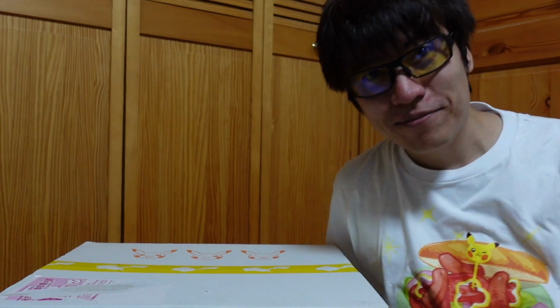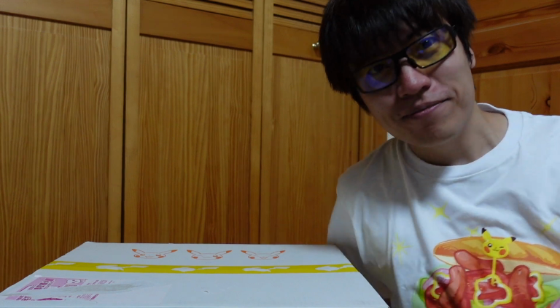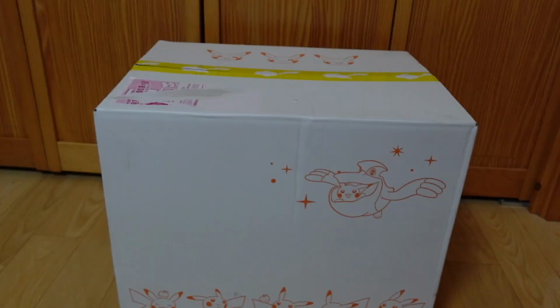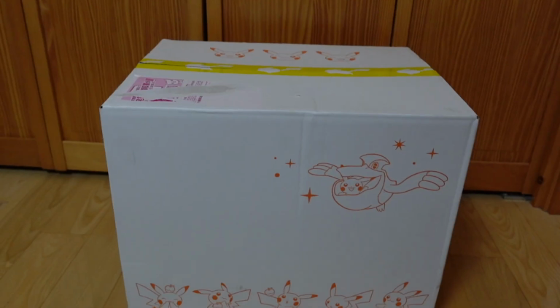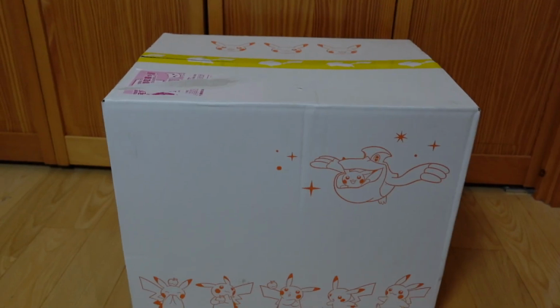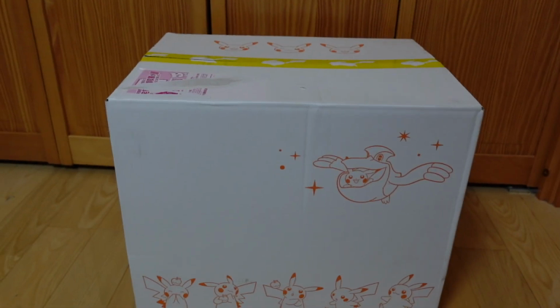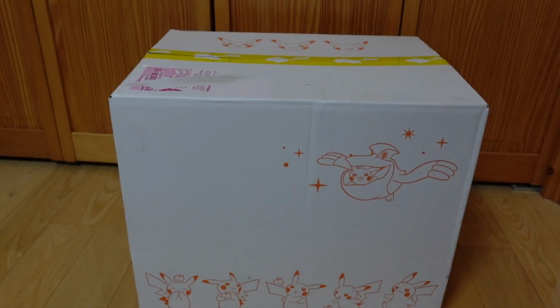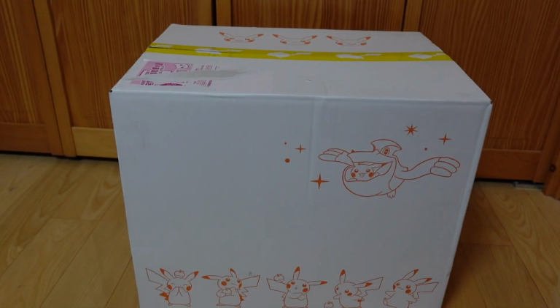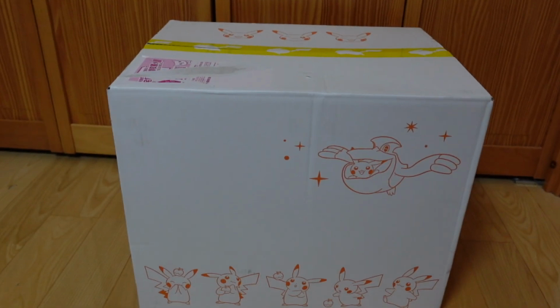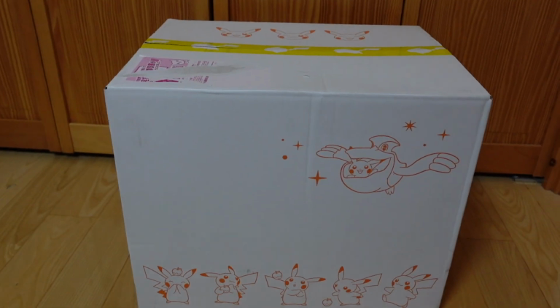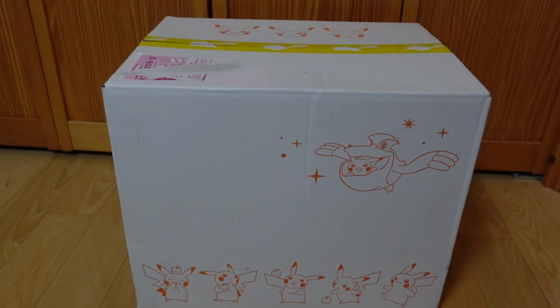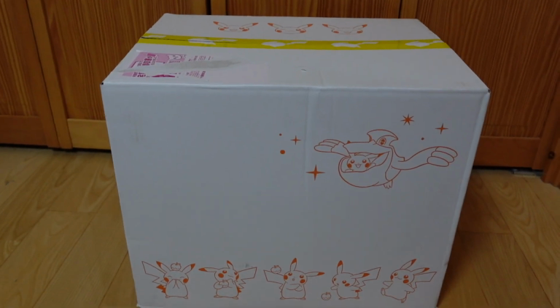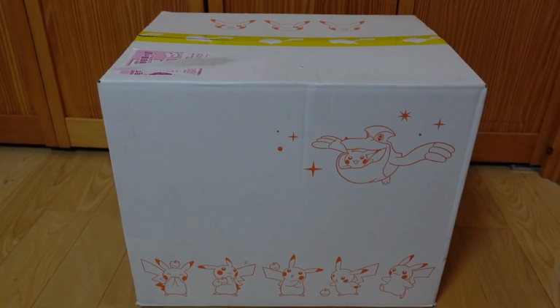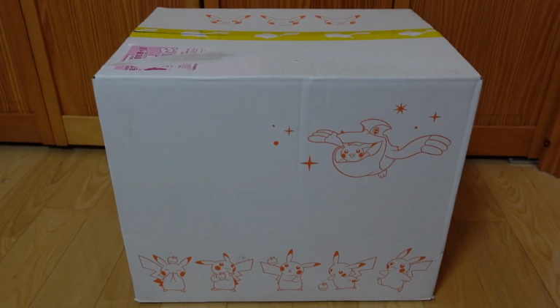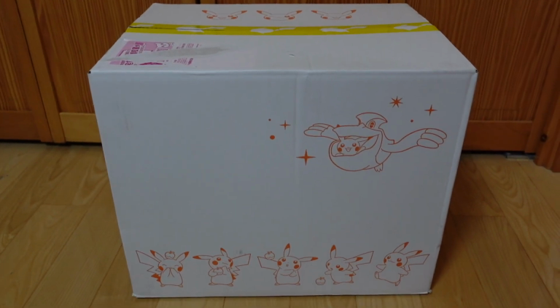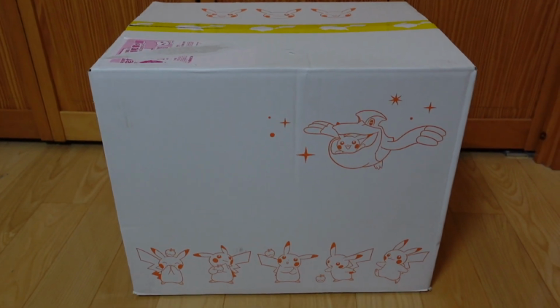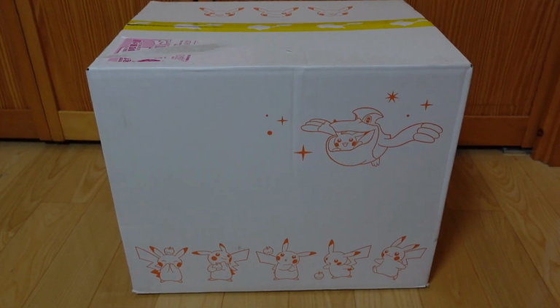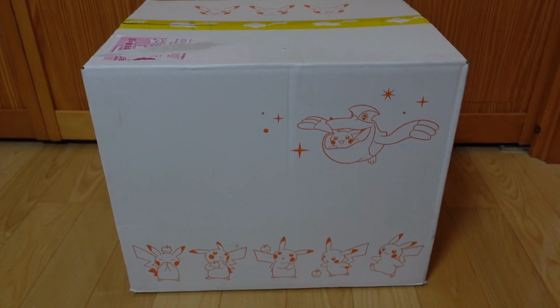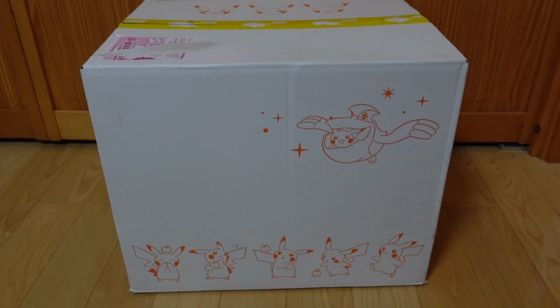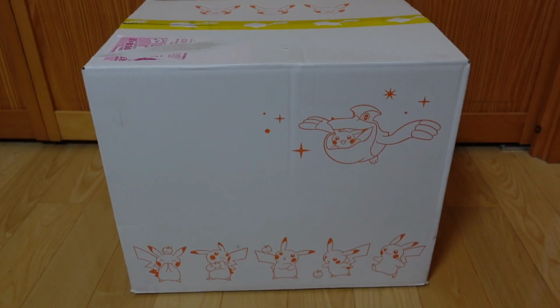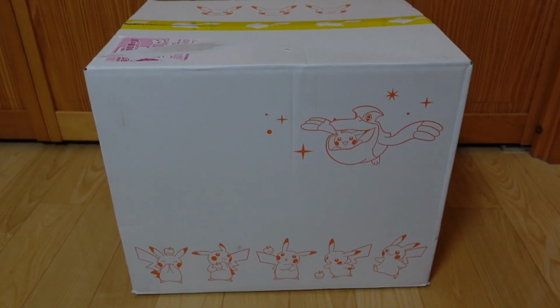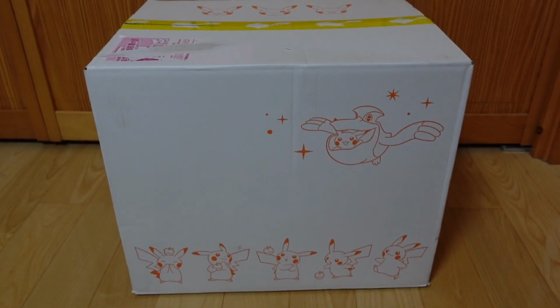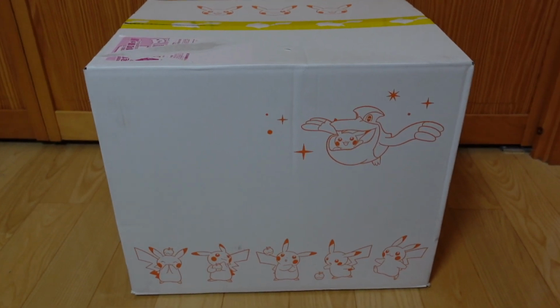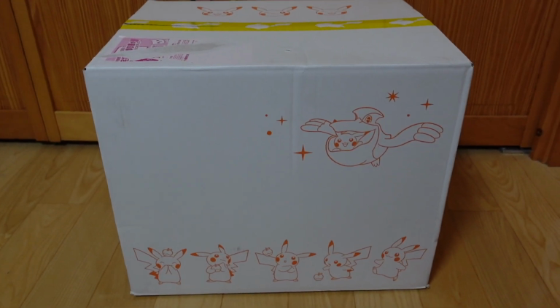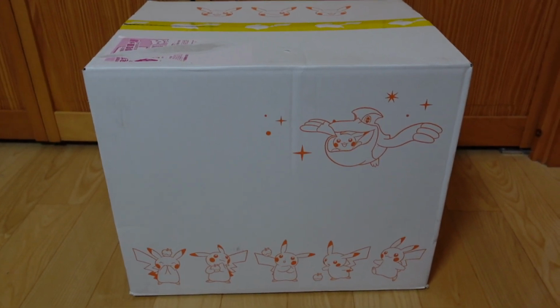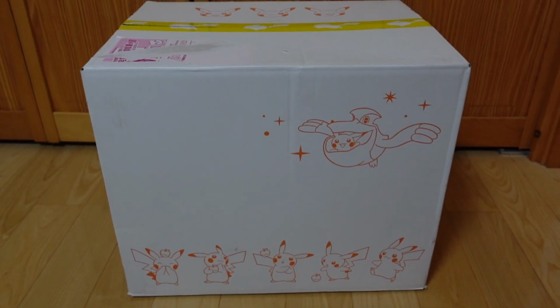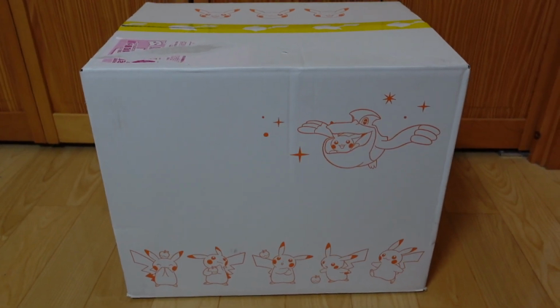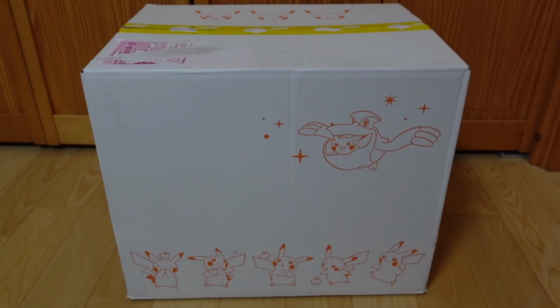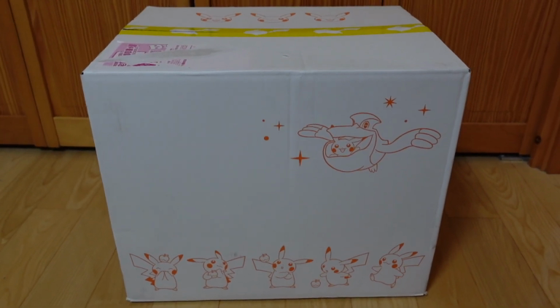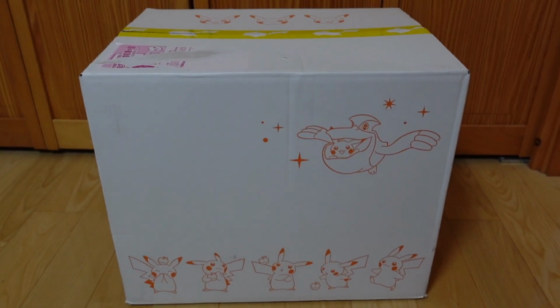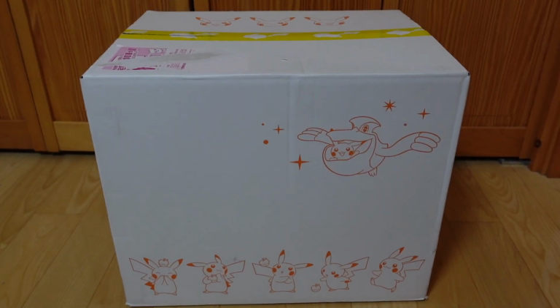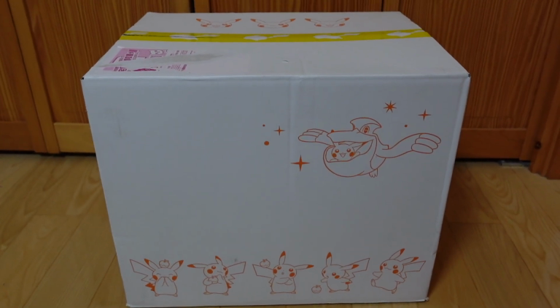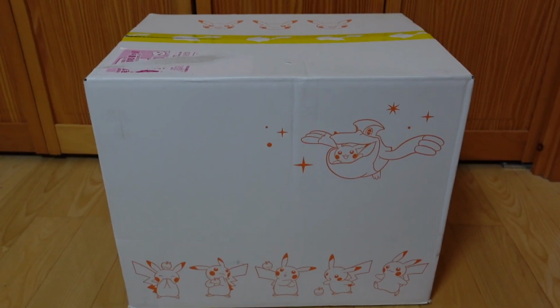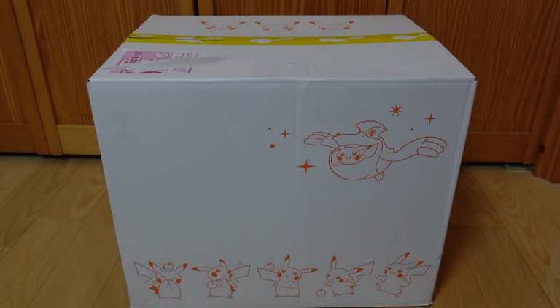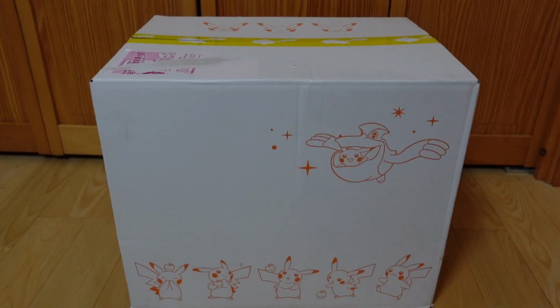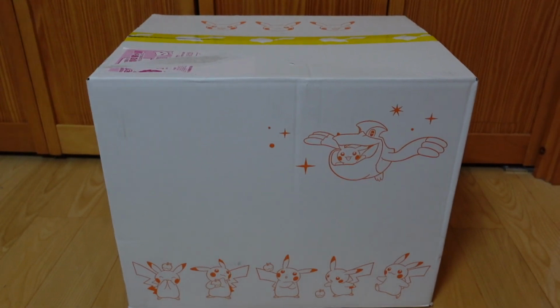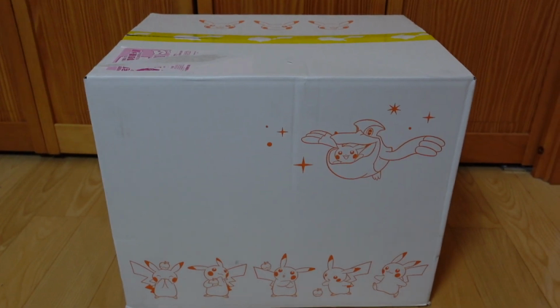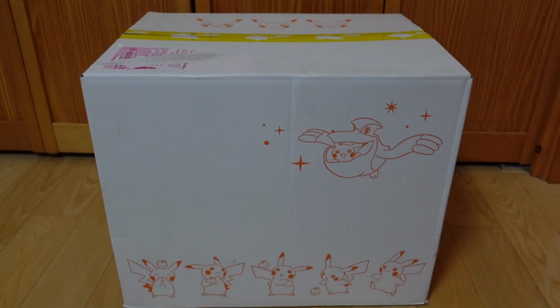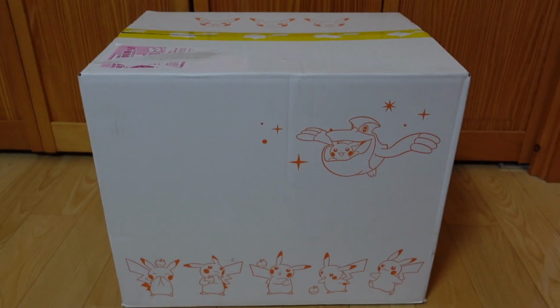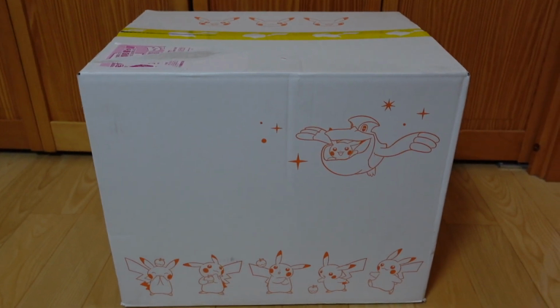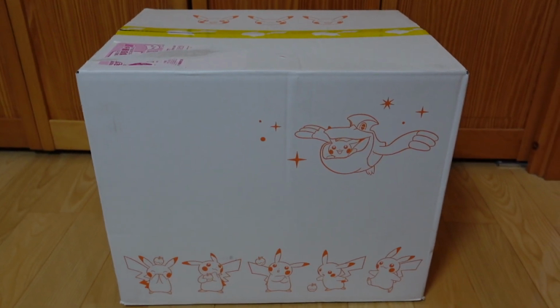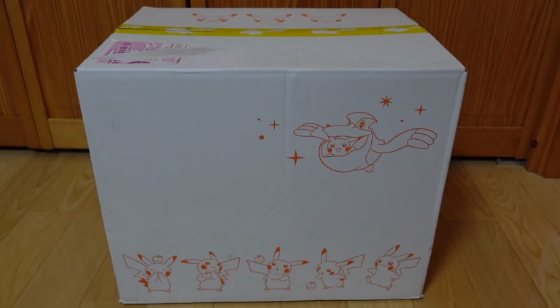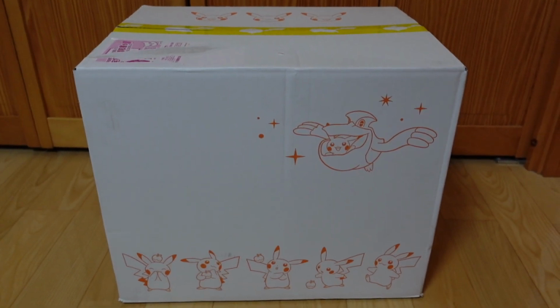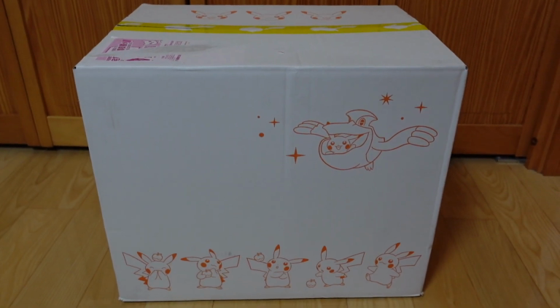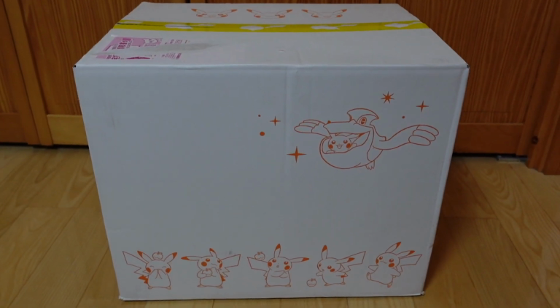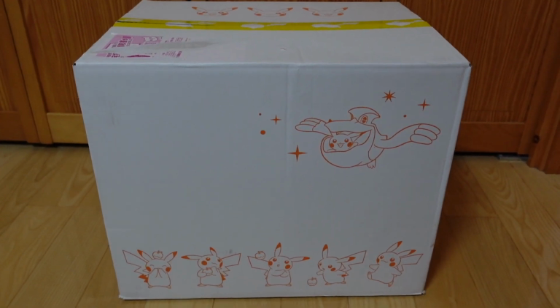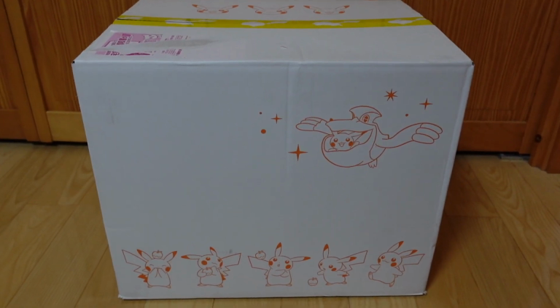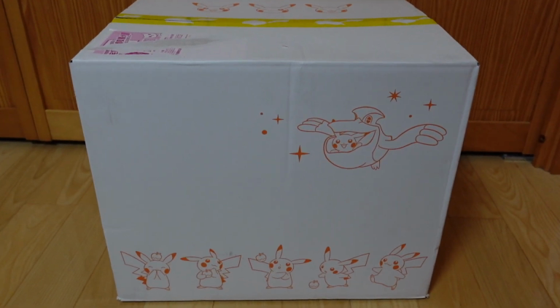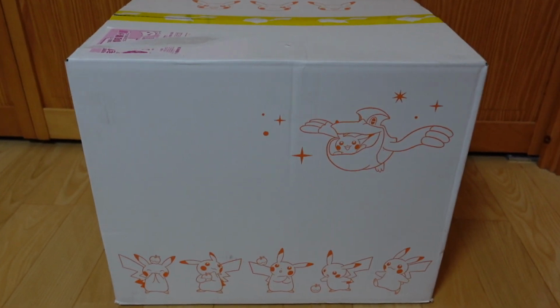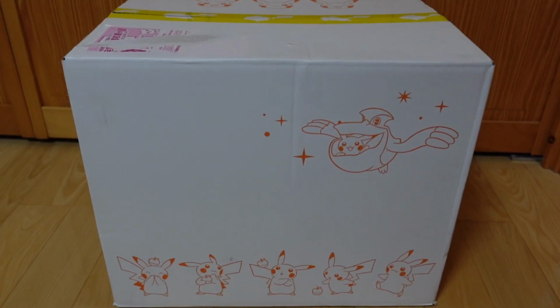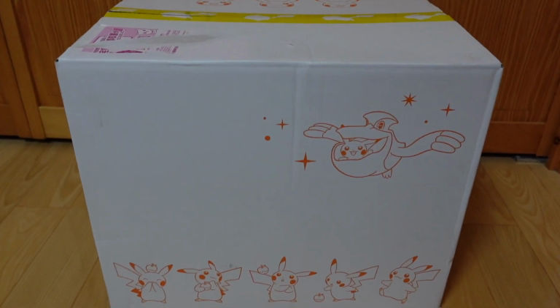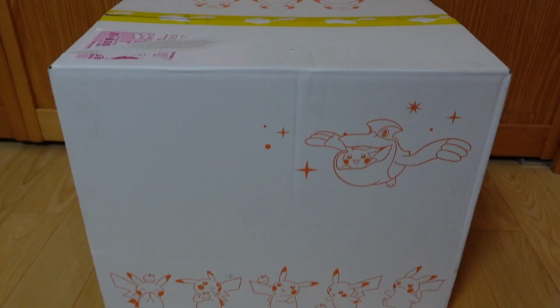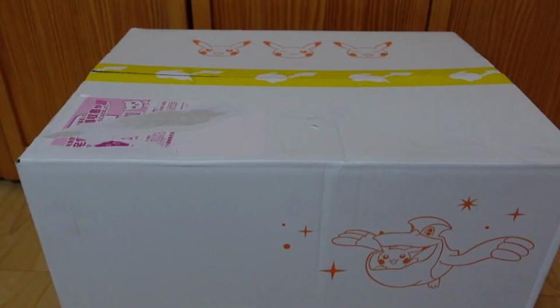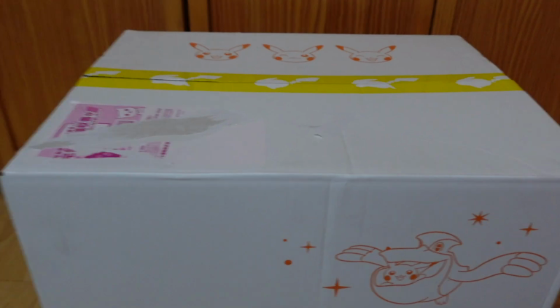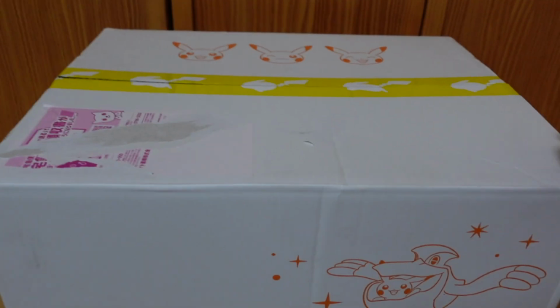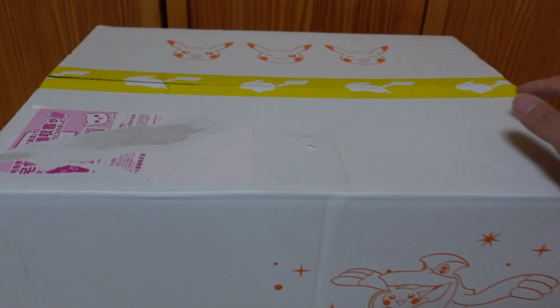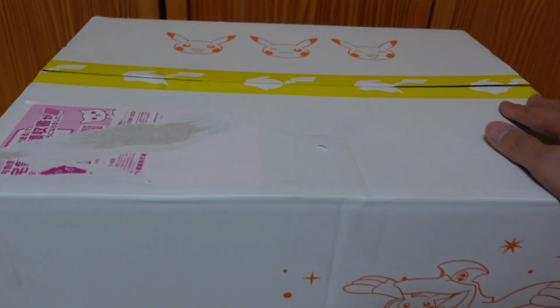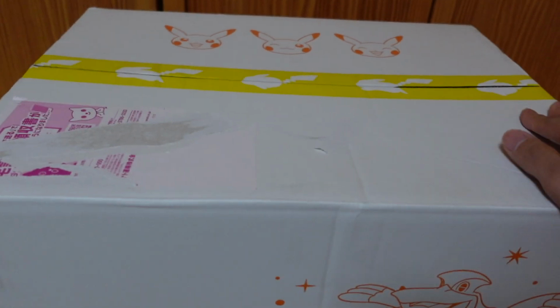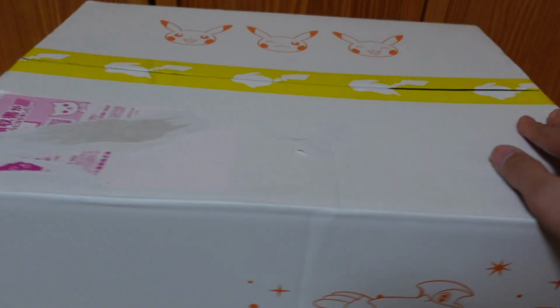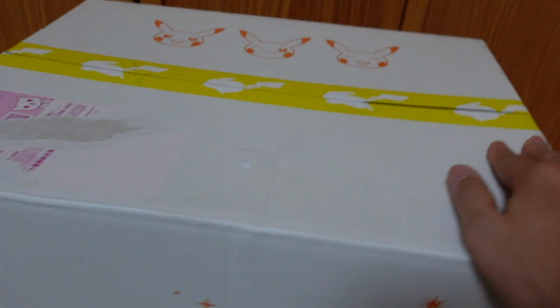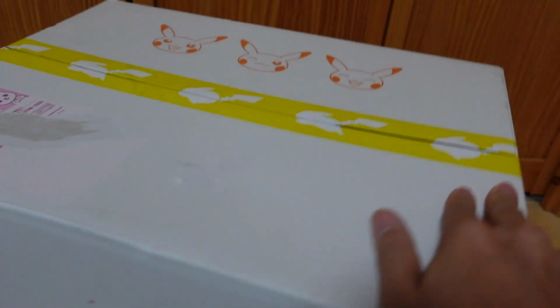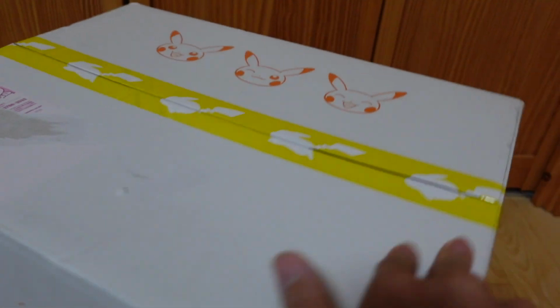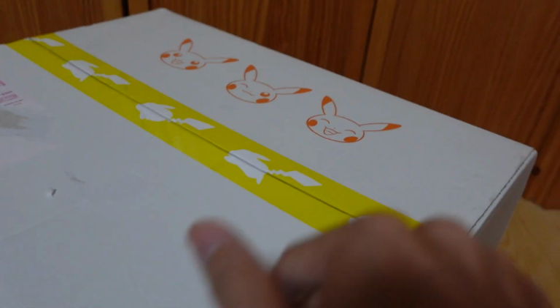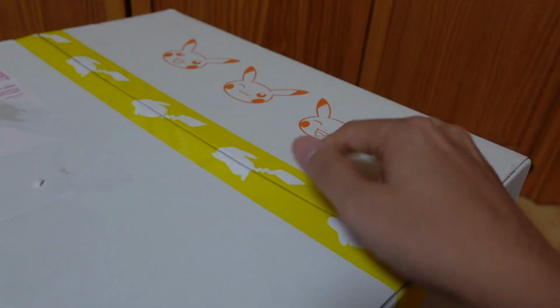I have ordered many things at the Pokemon Center but this is the biggest box. All right, let's open.